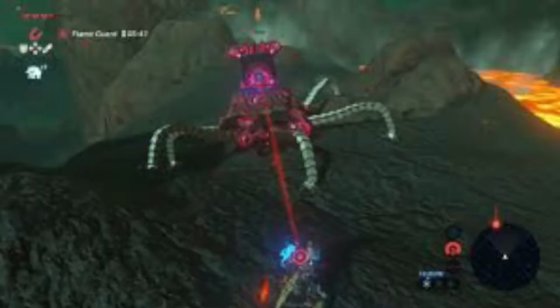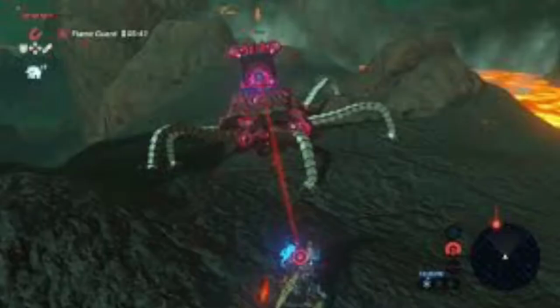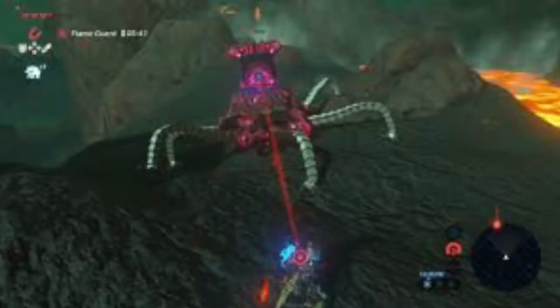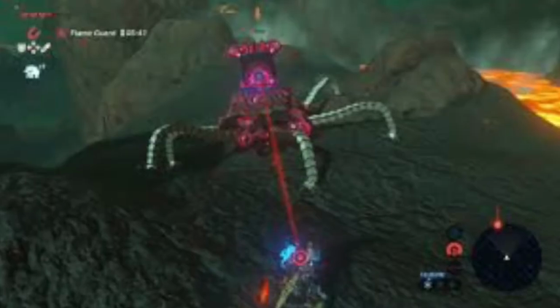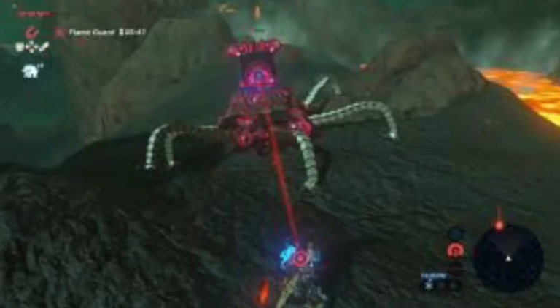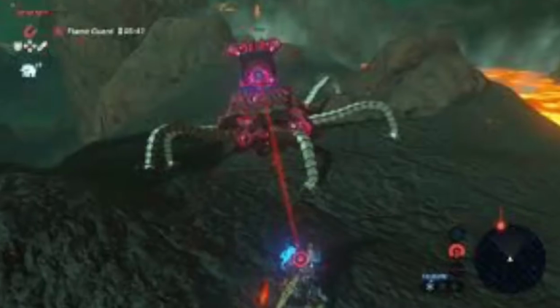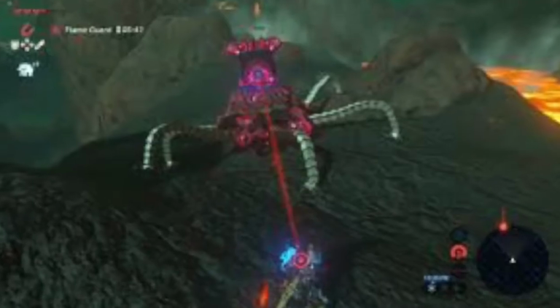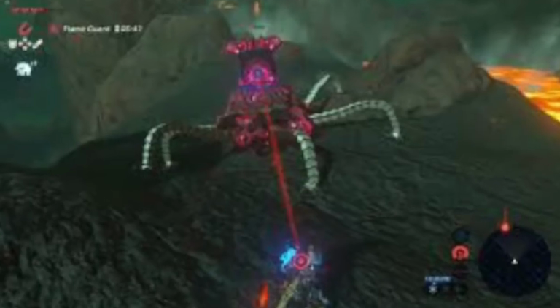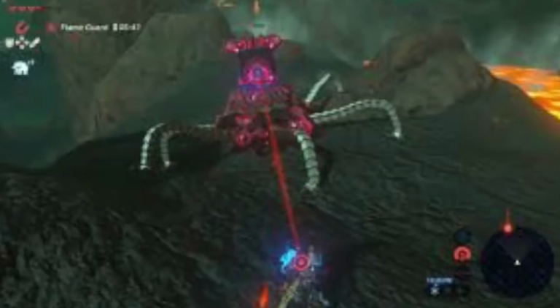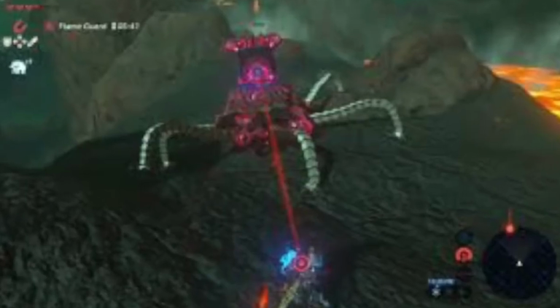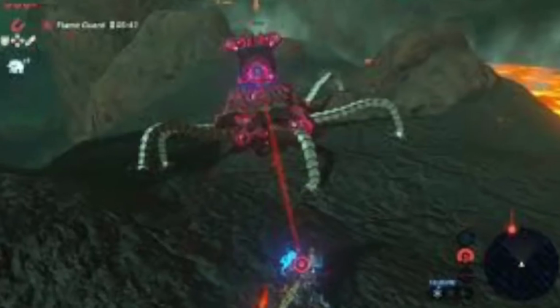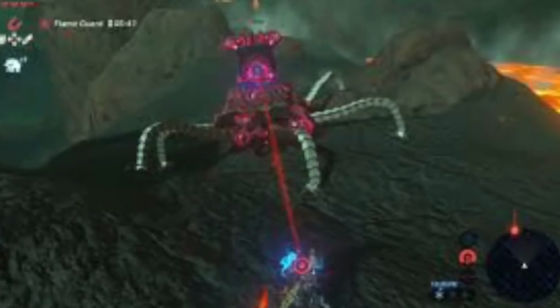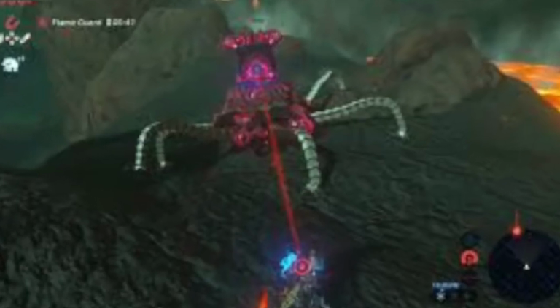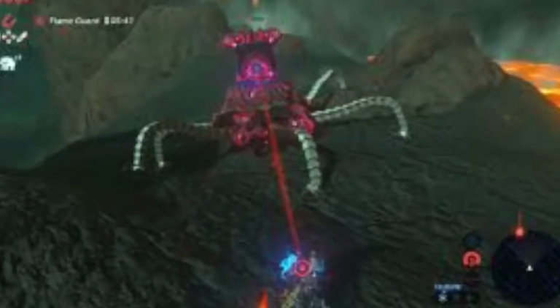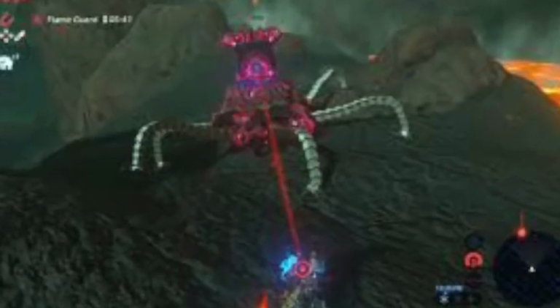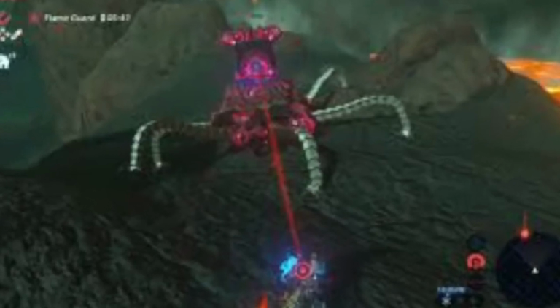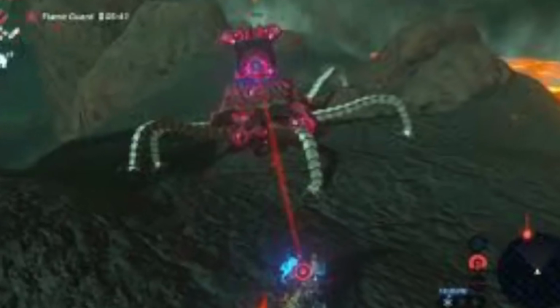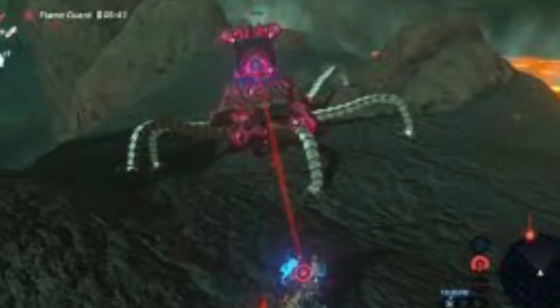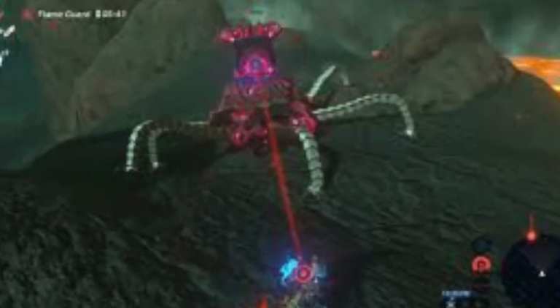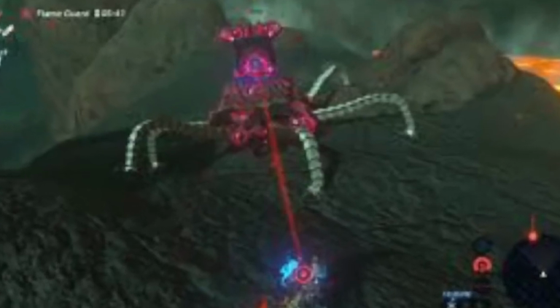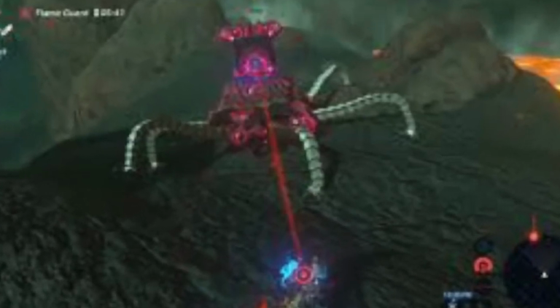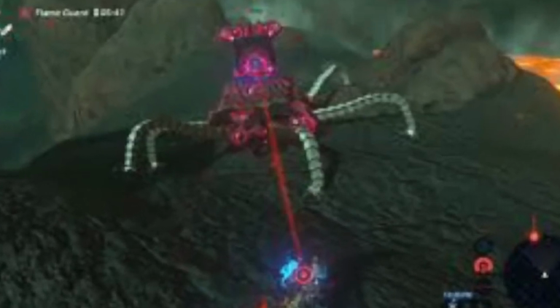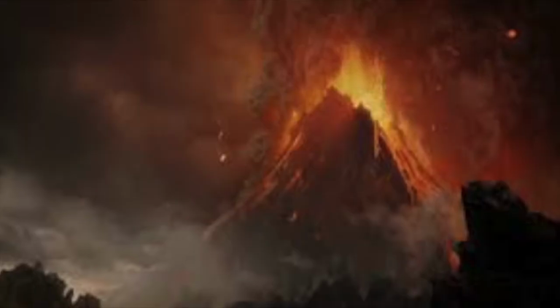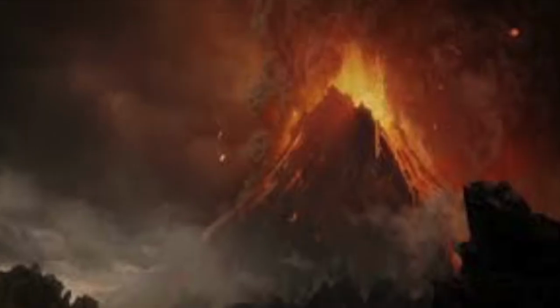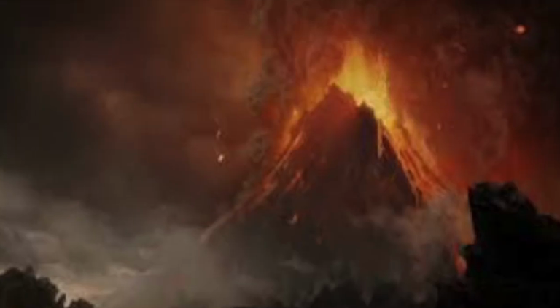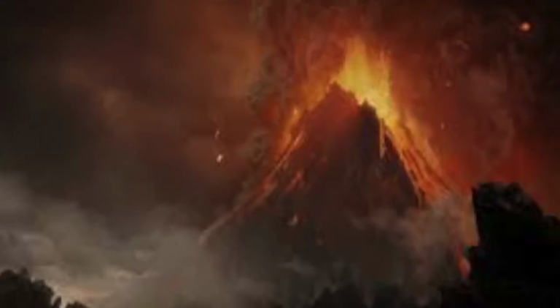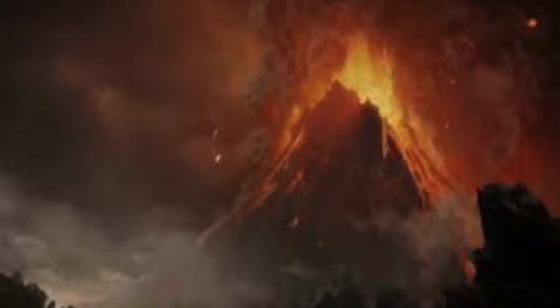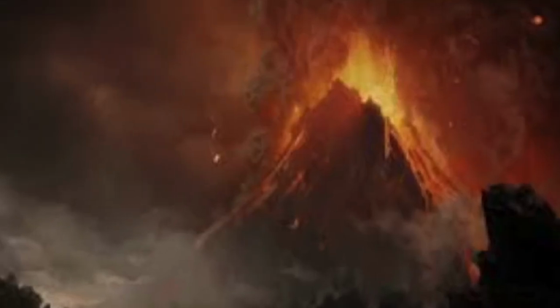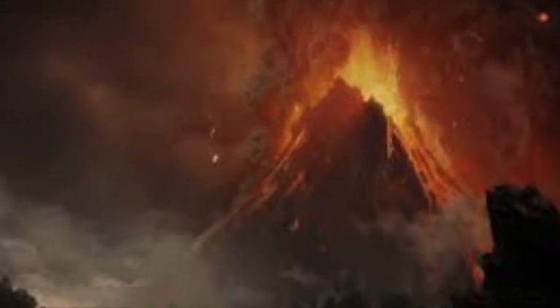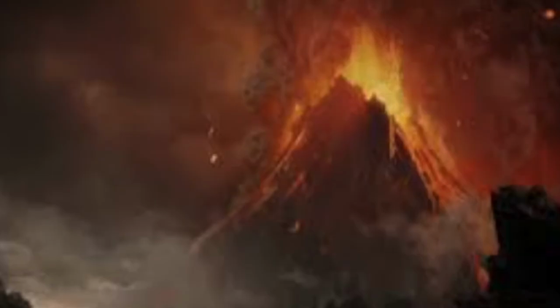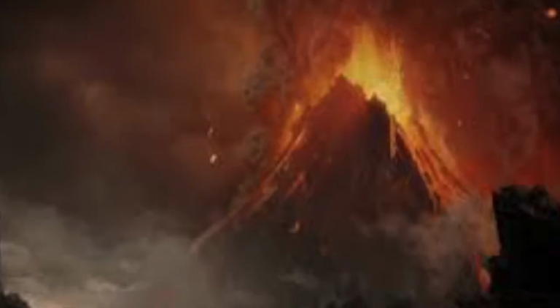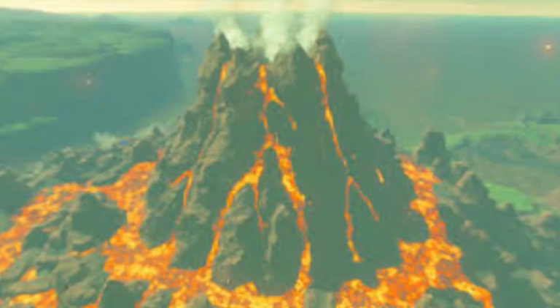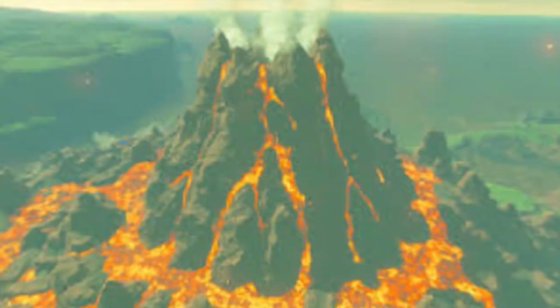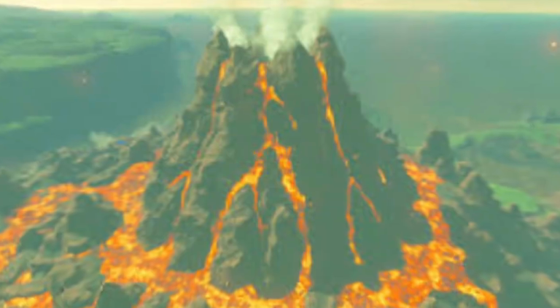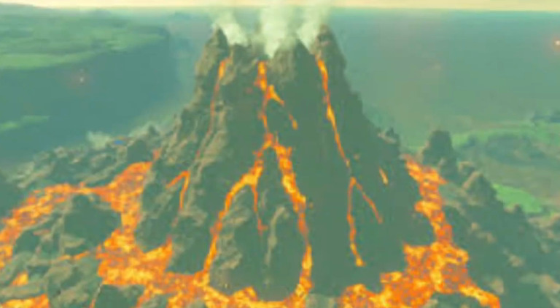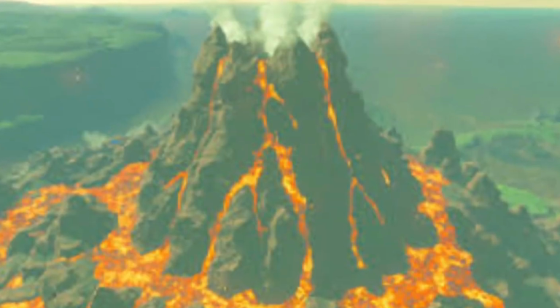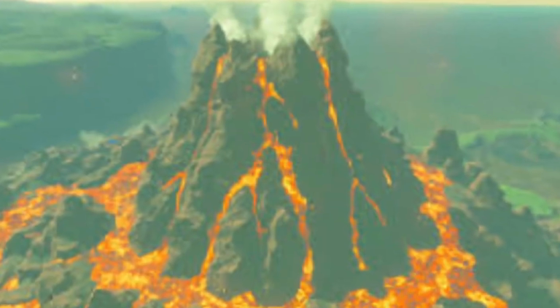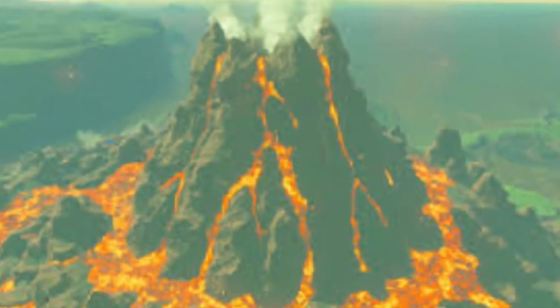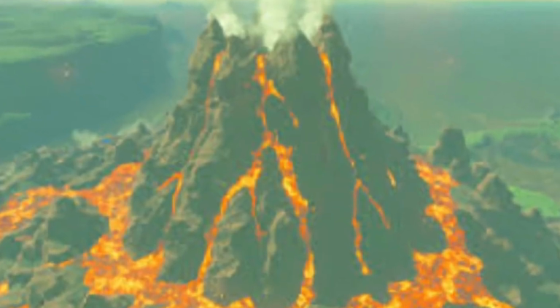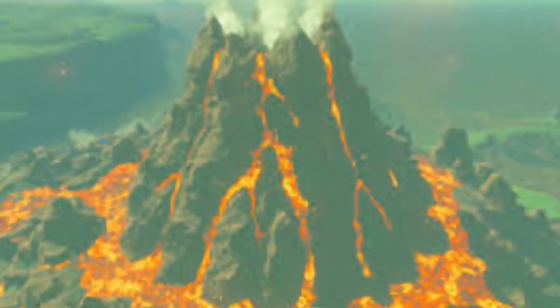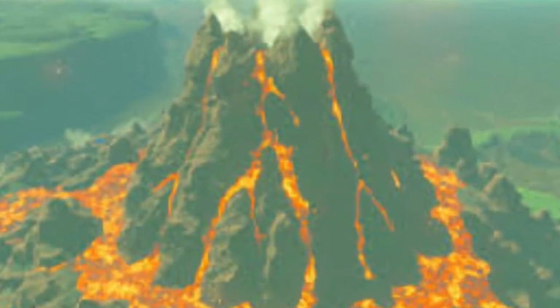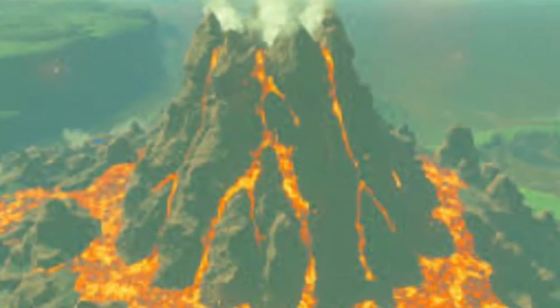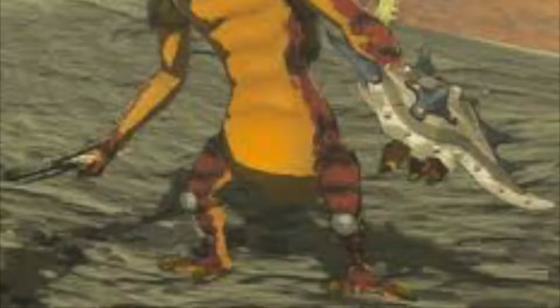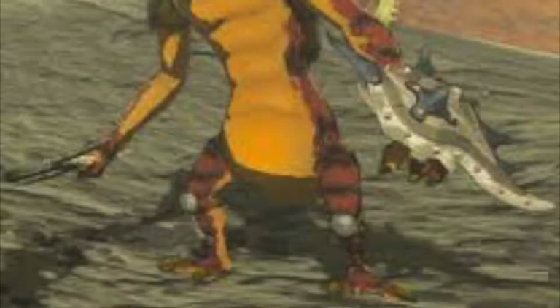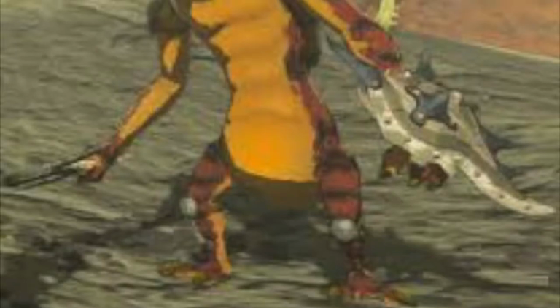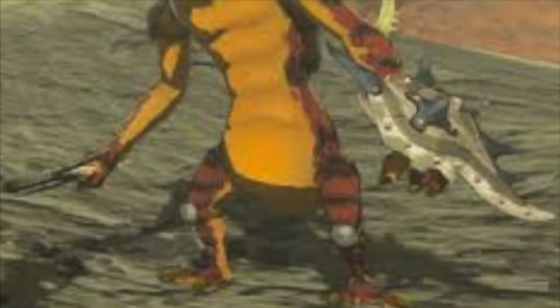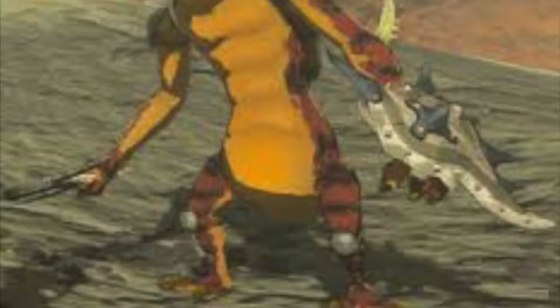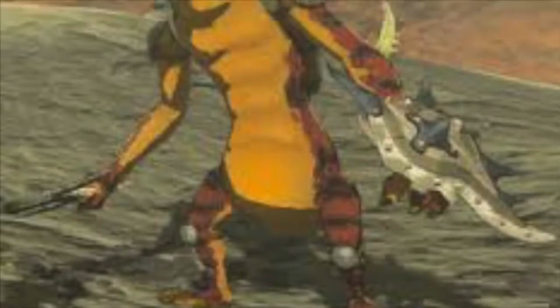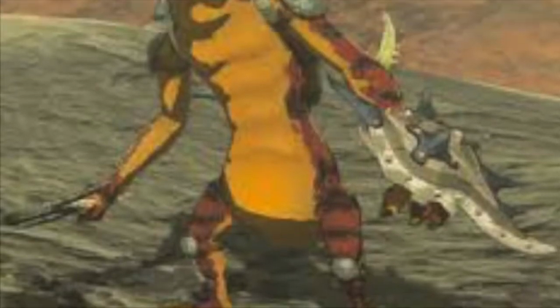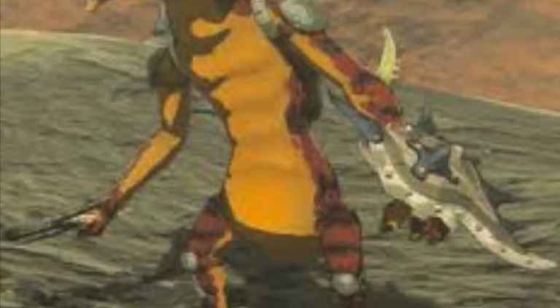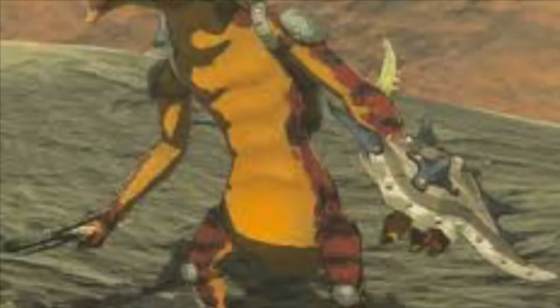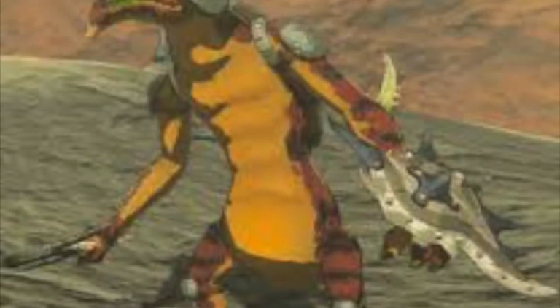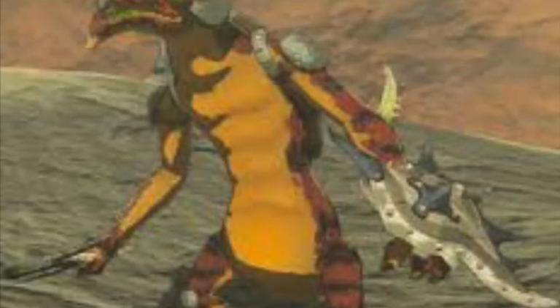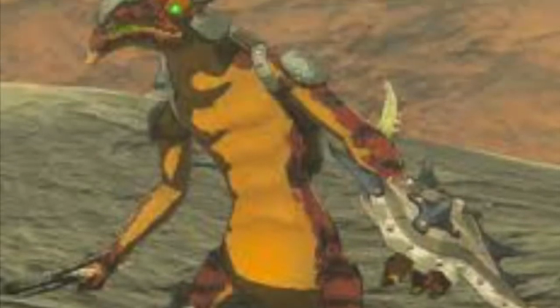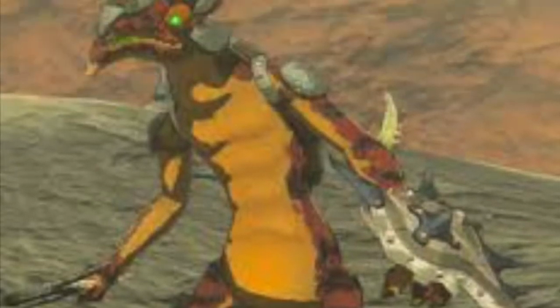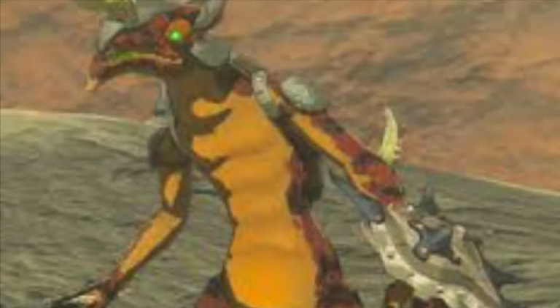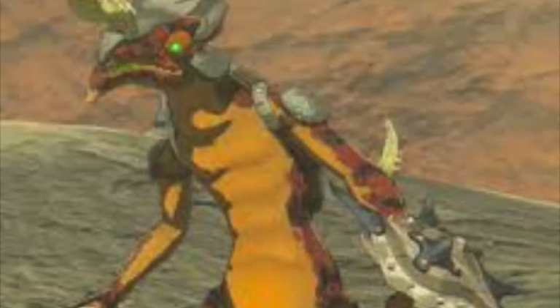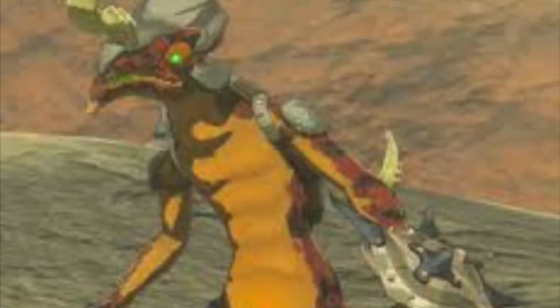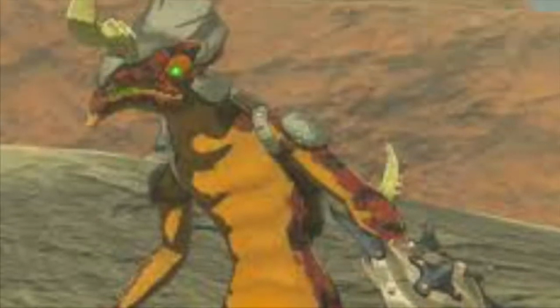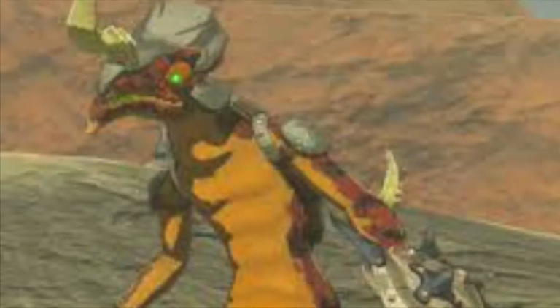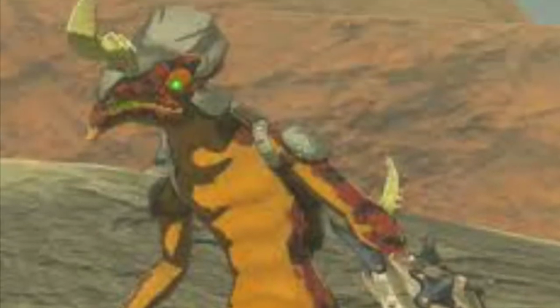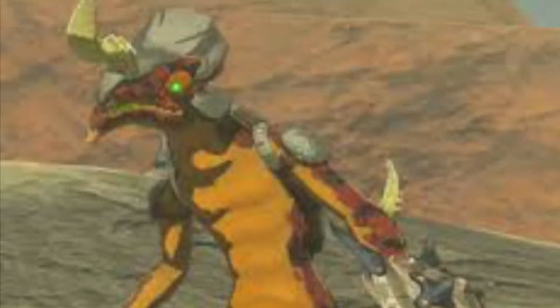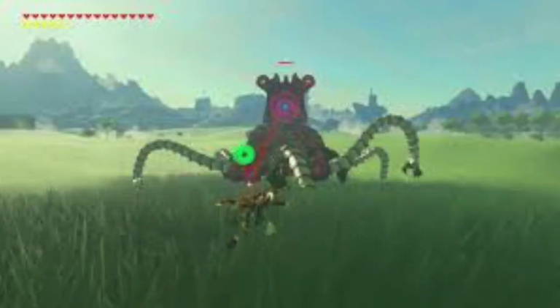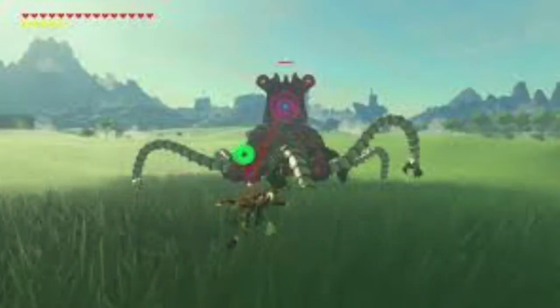The Hylian Shield can withstand Guardian Blast and the heat of Death Mountain. It can also withstand most sword attacks.